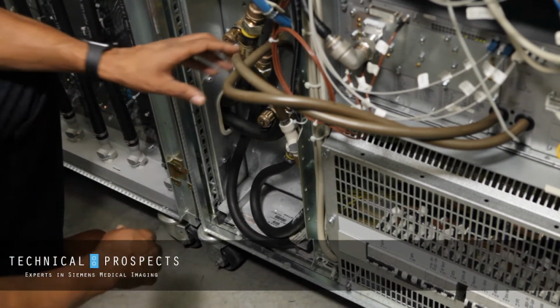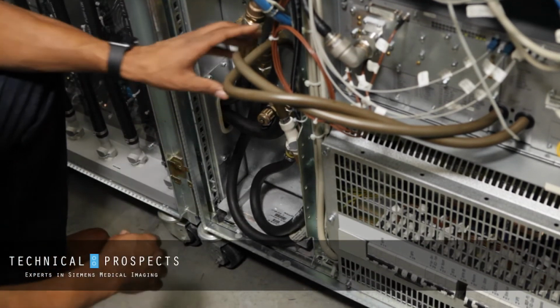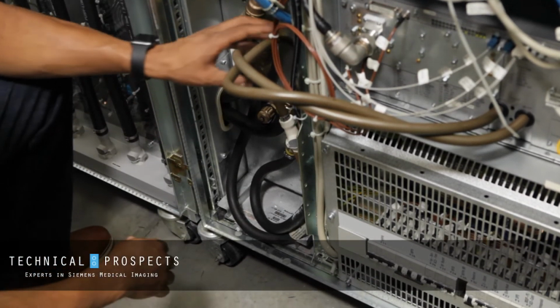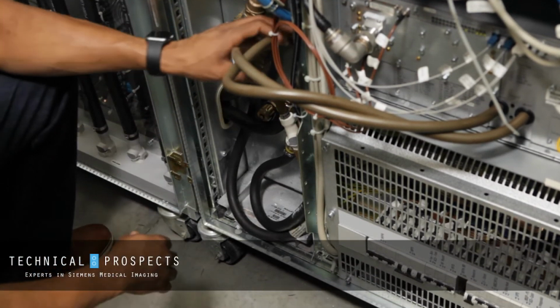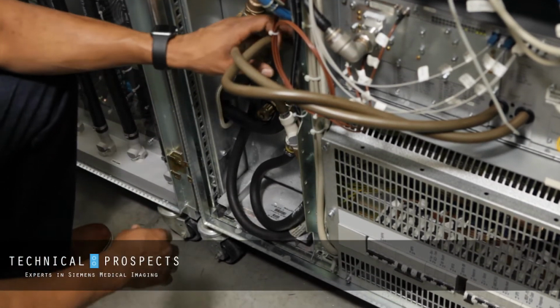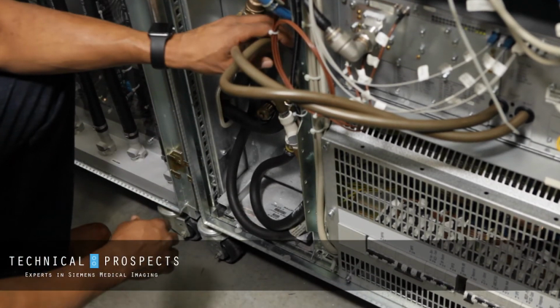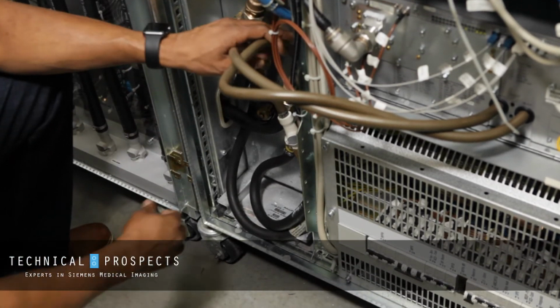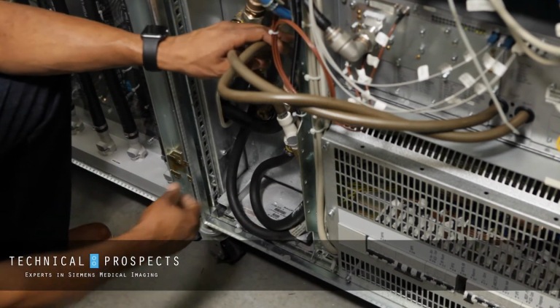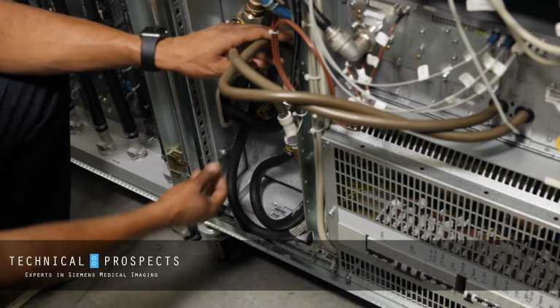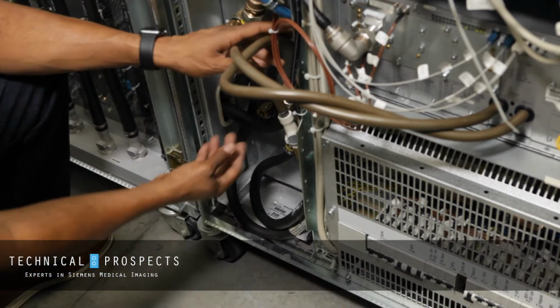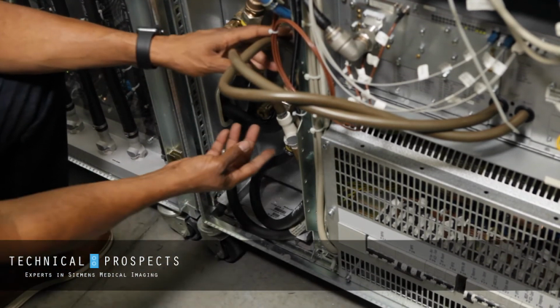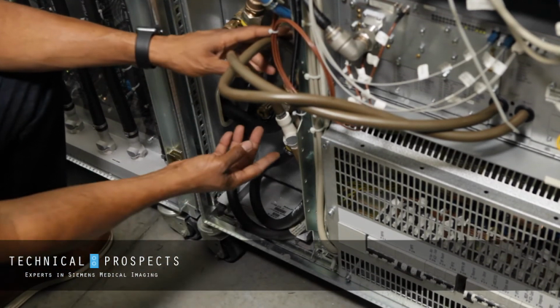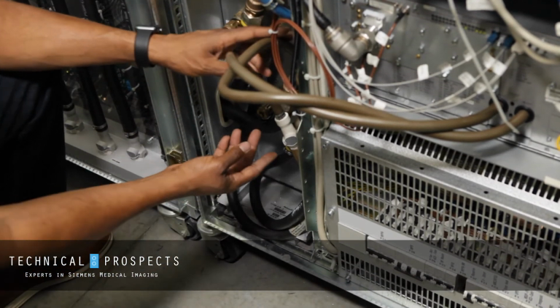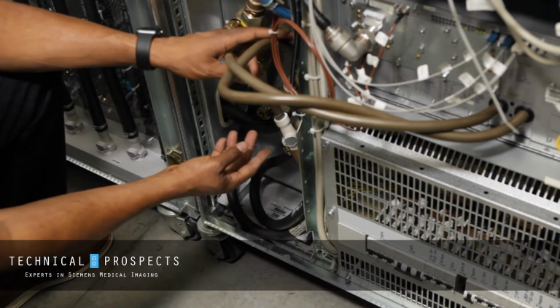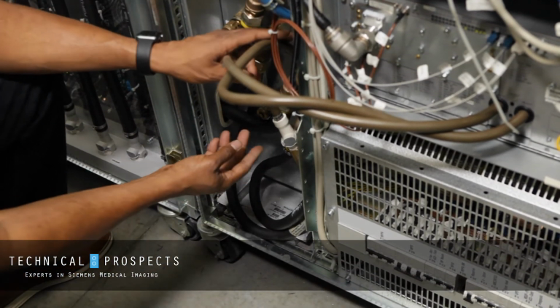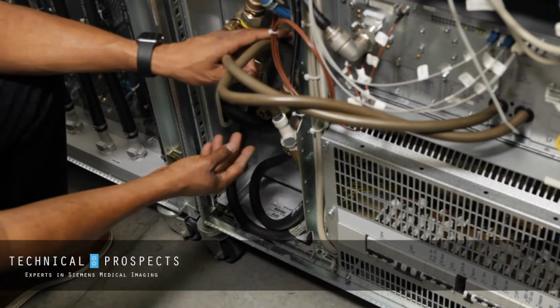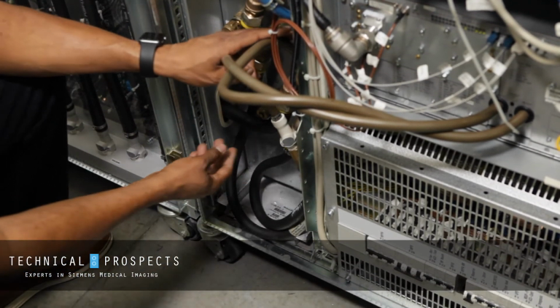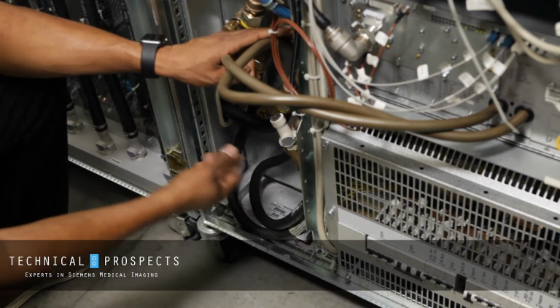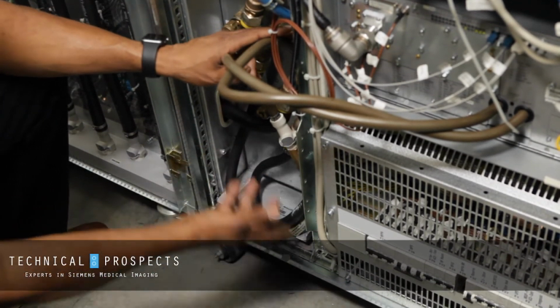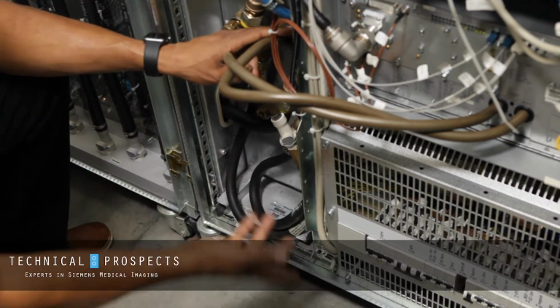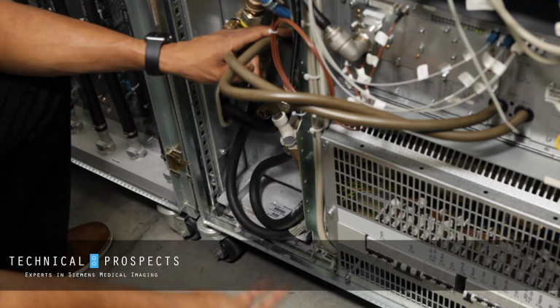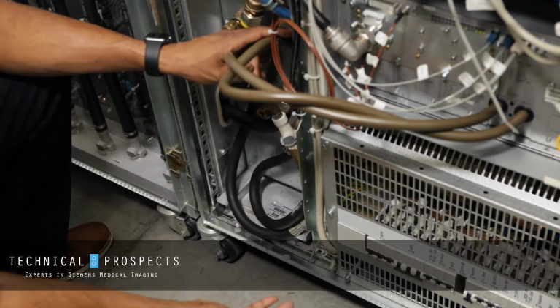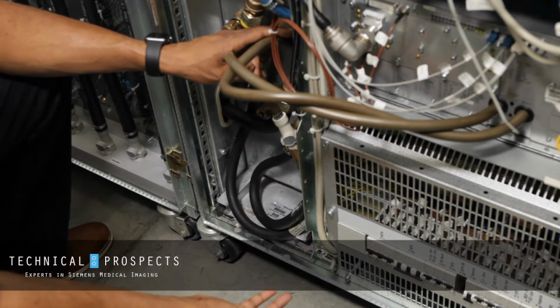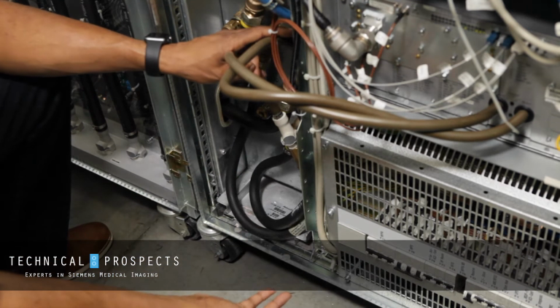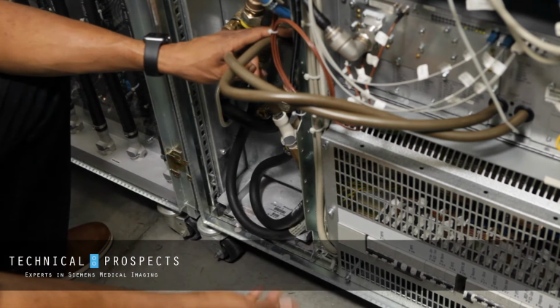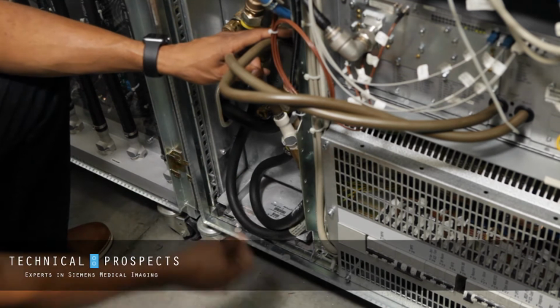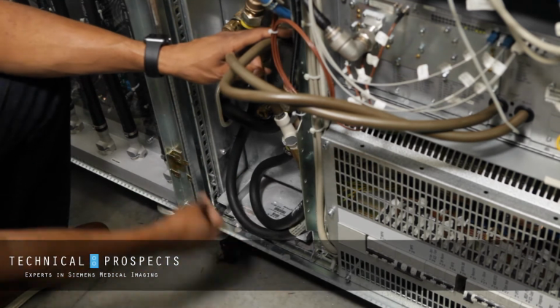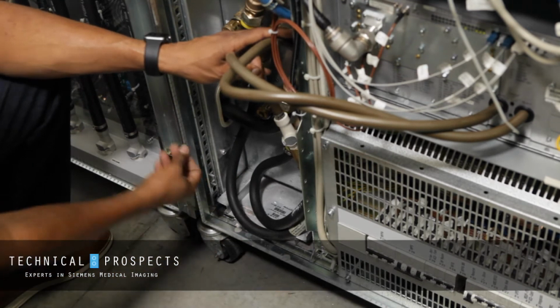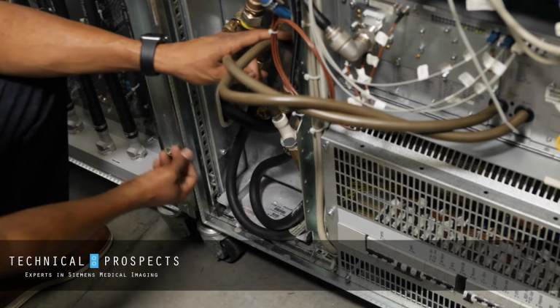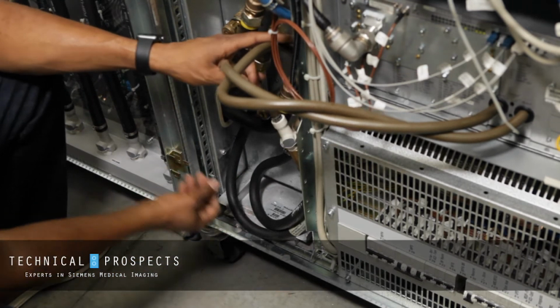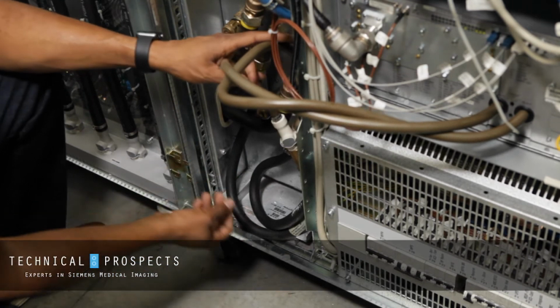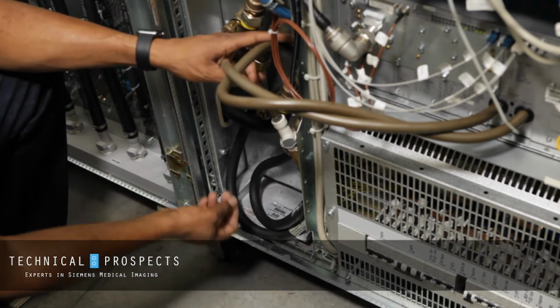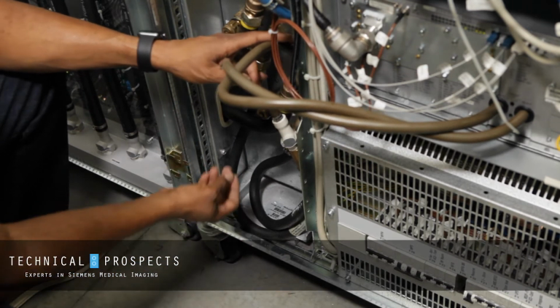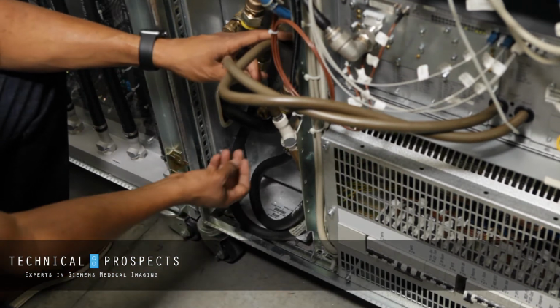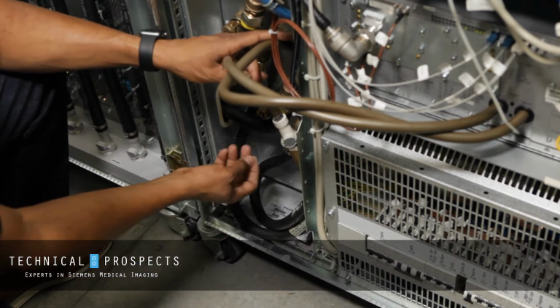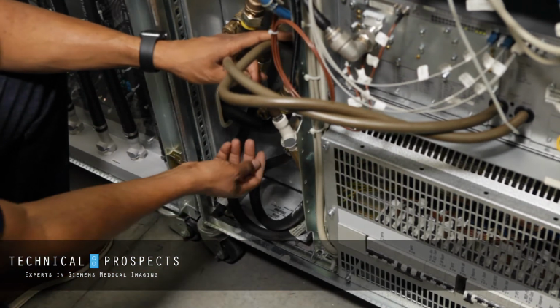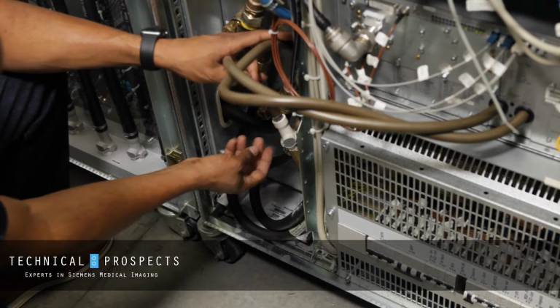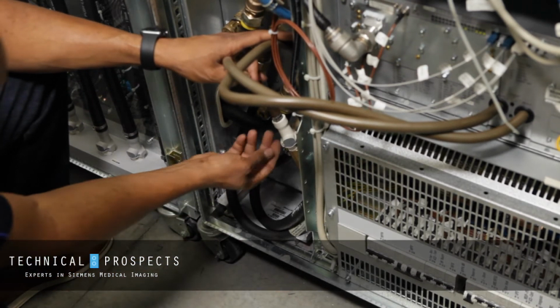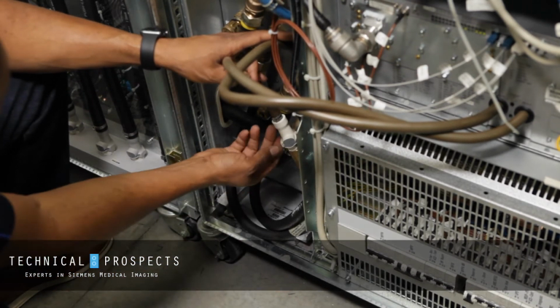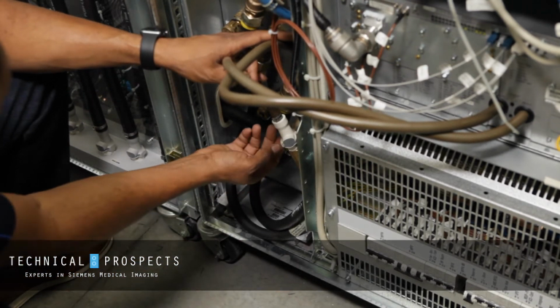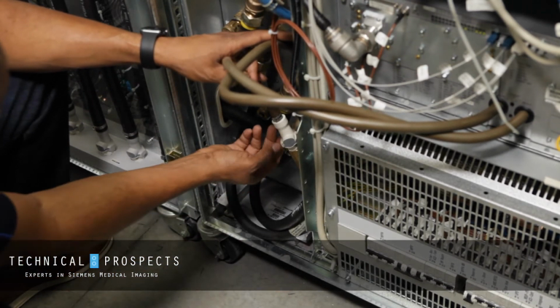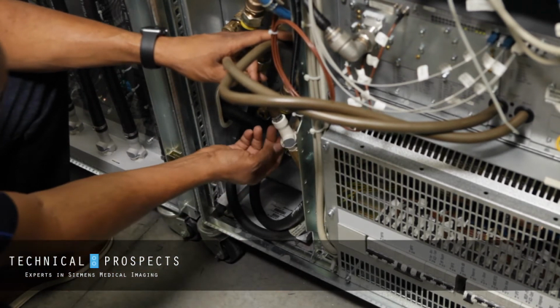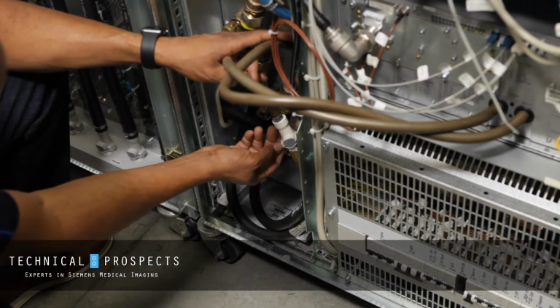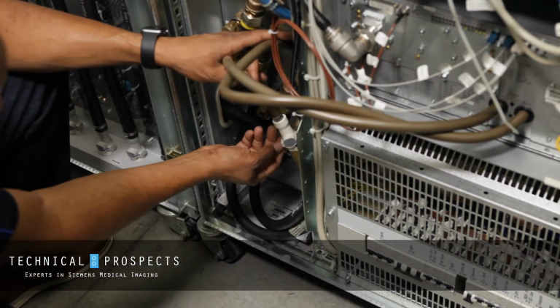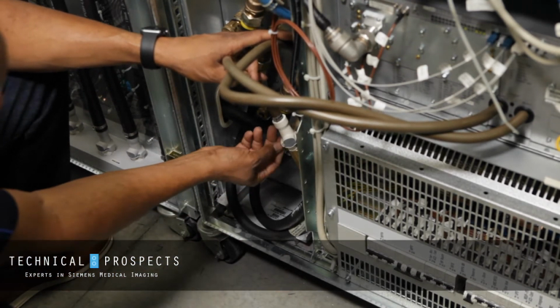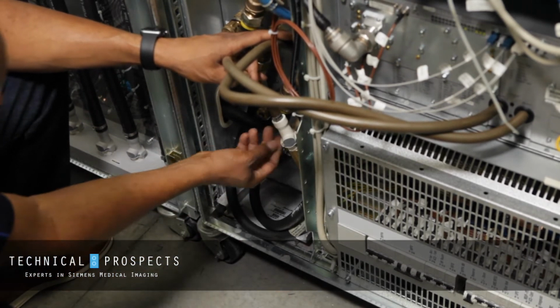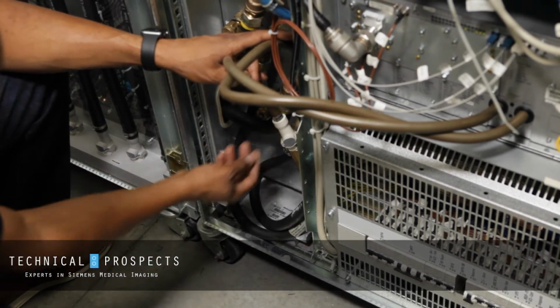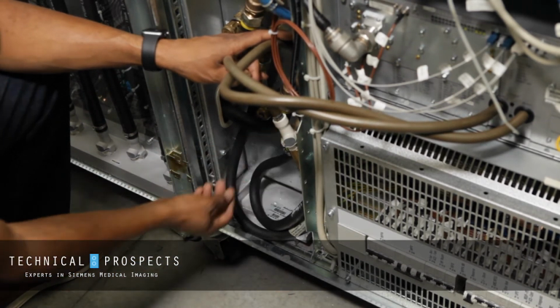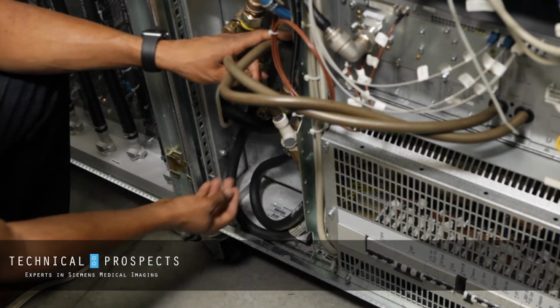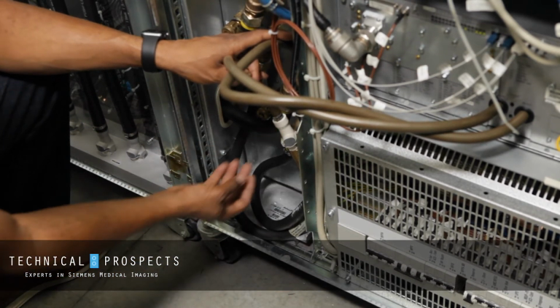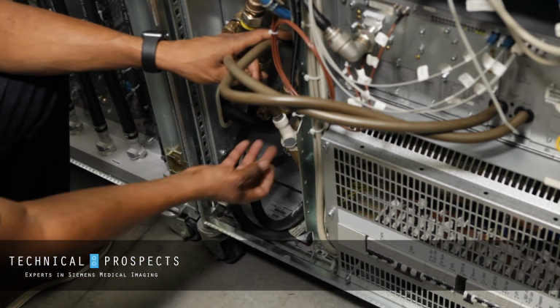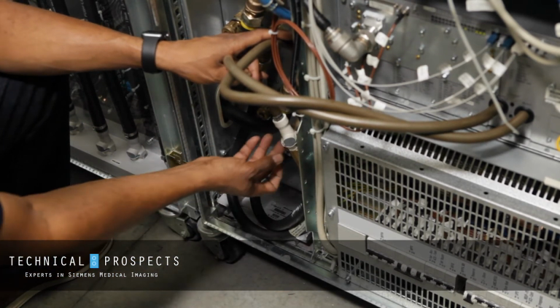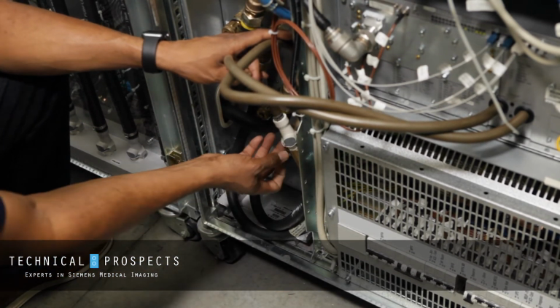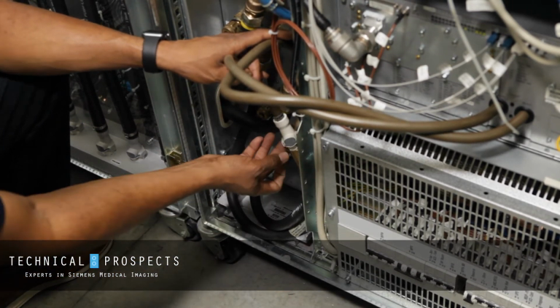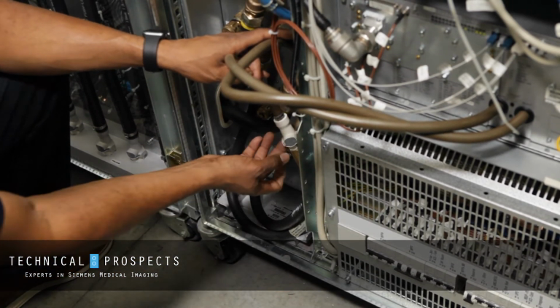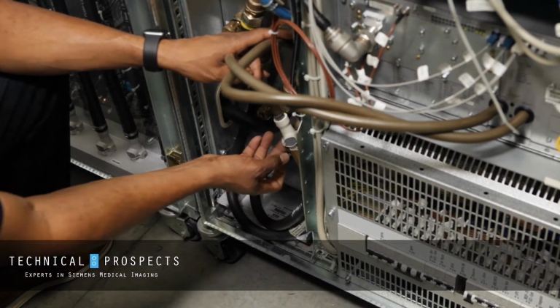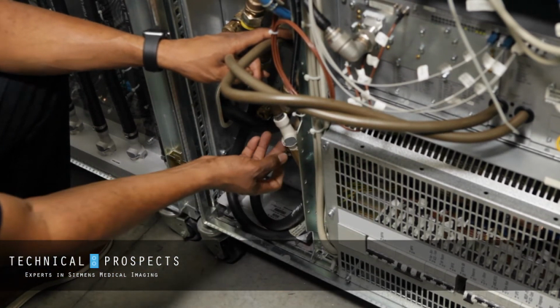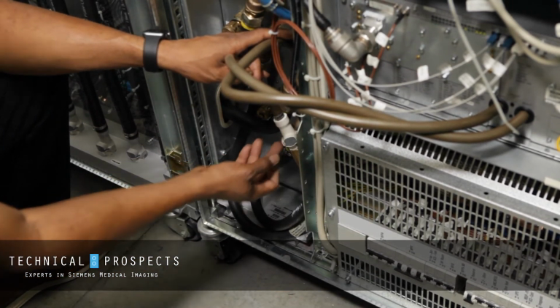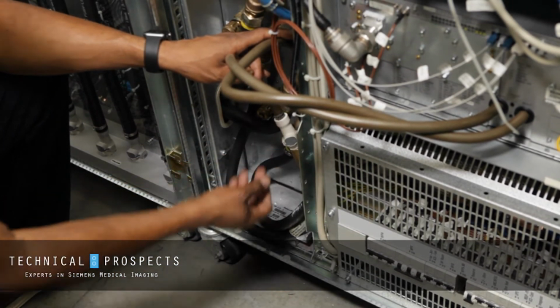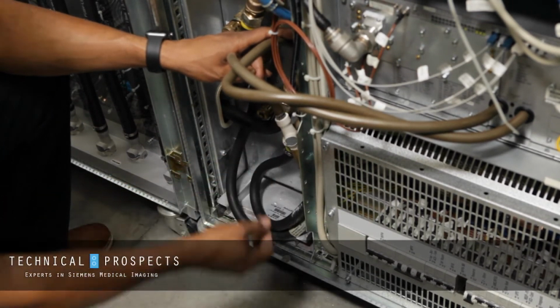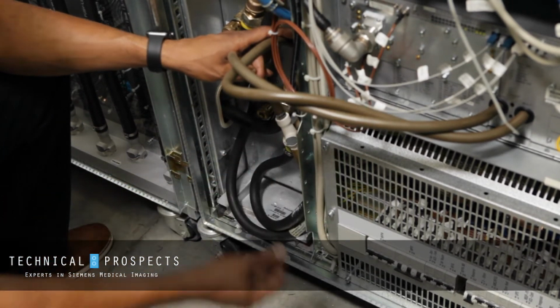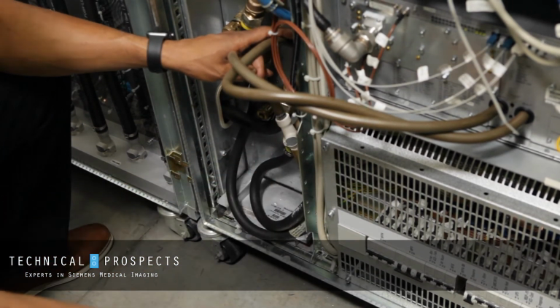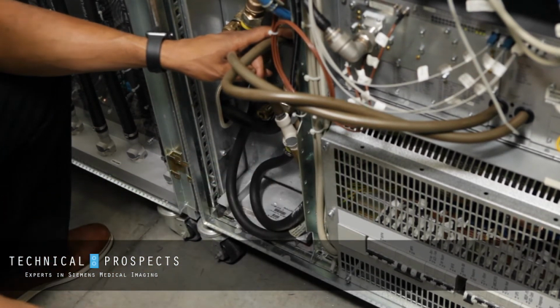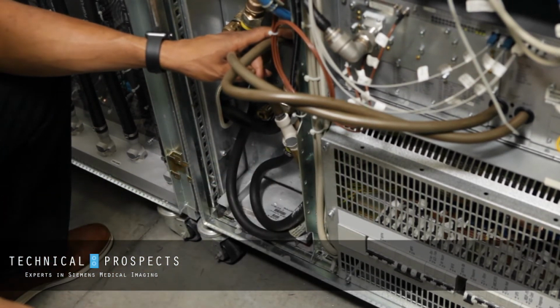We have two connections here, incoming and return. So we'll check for any cracks or any signs of a leak visually.